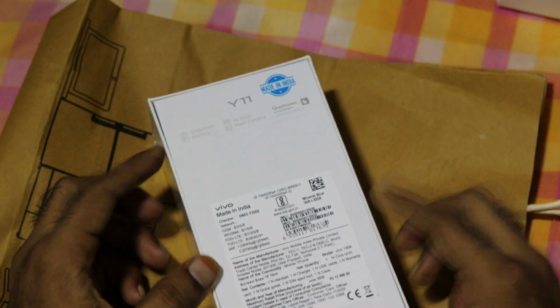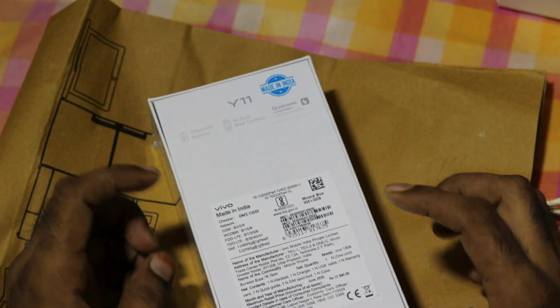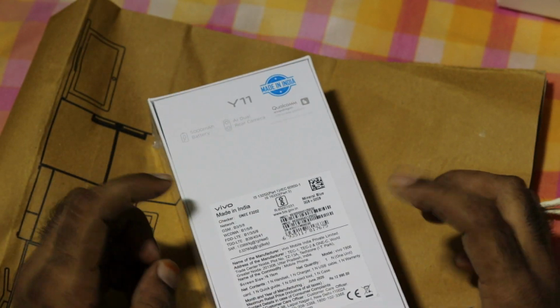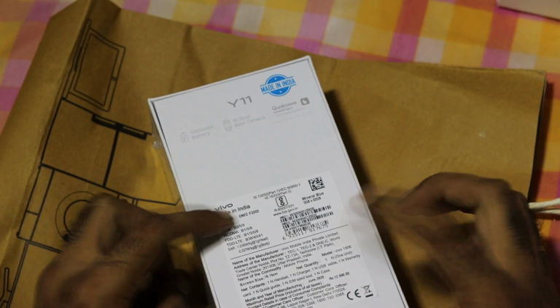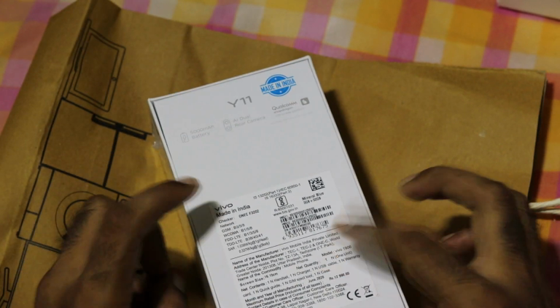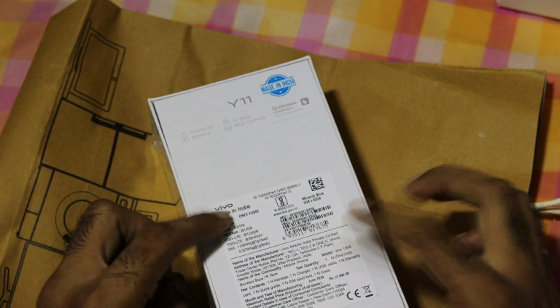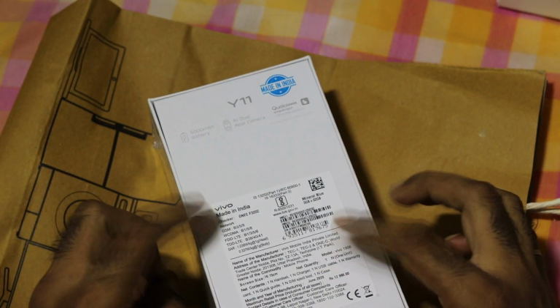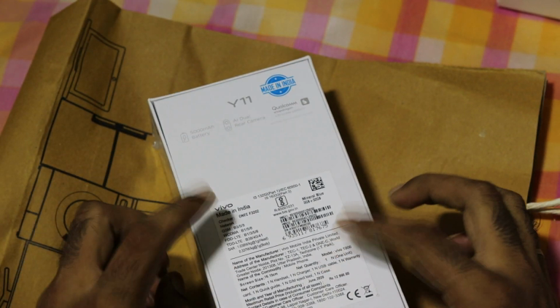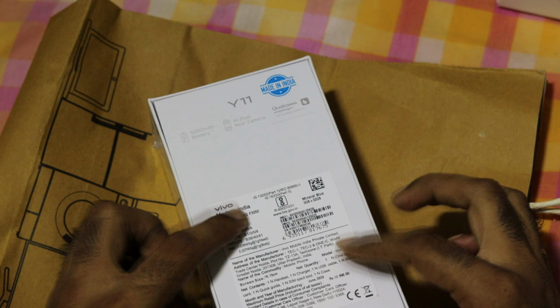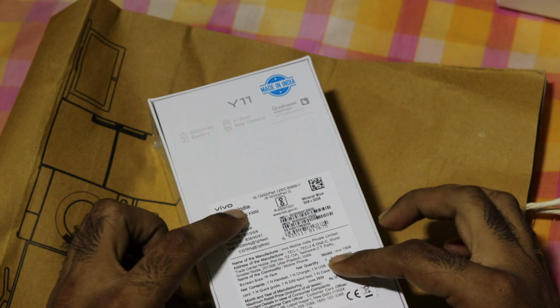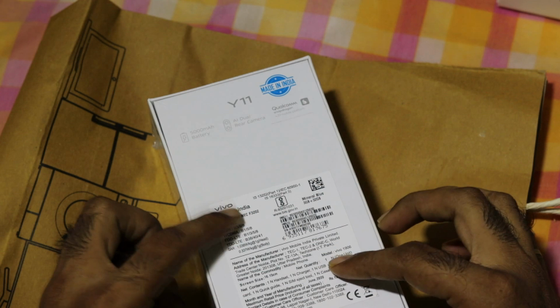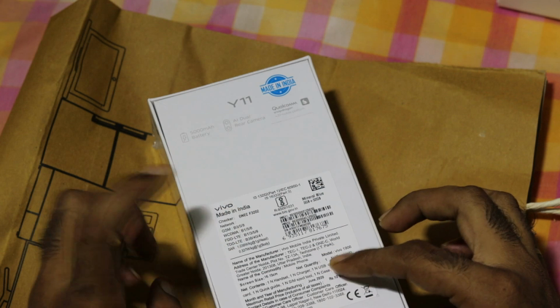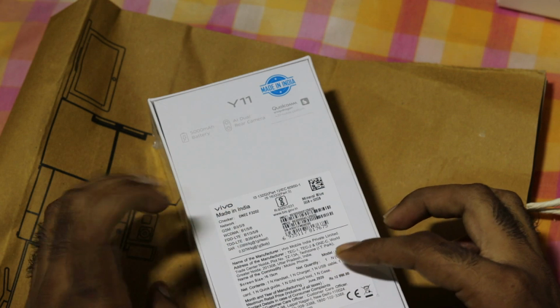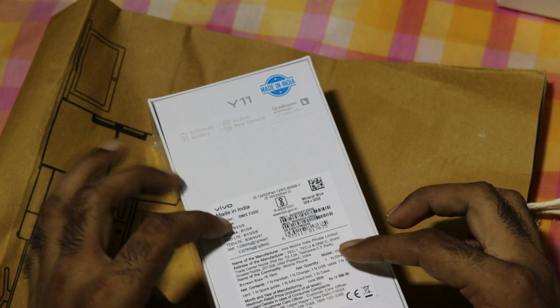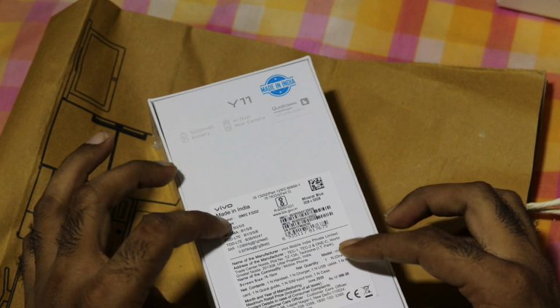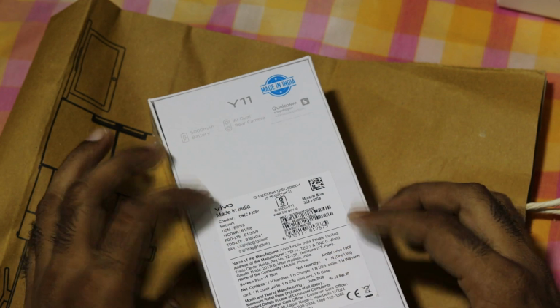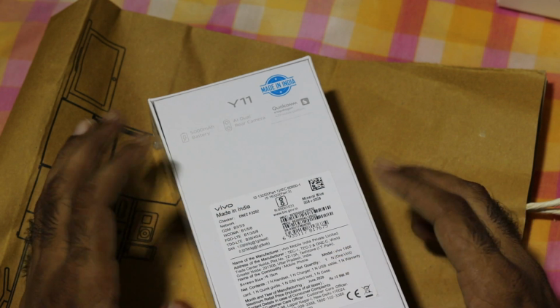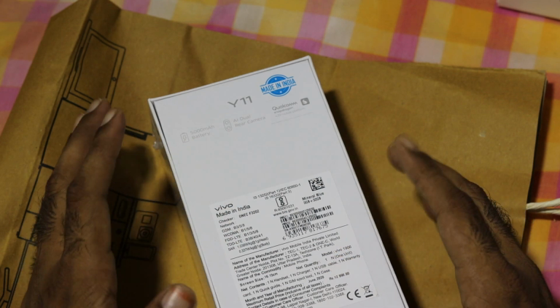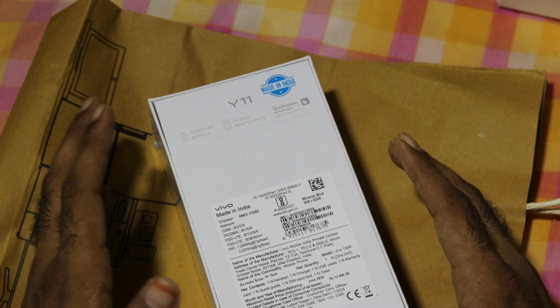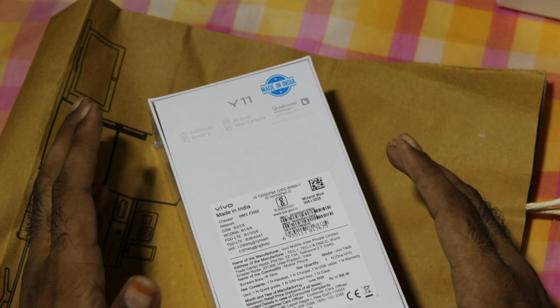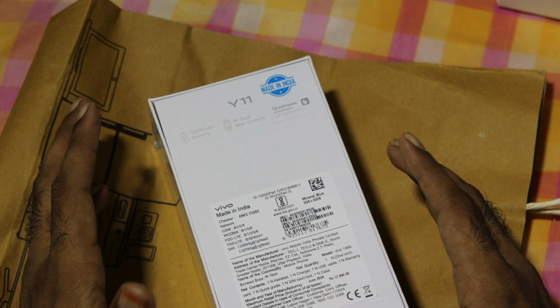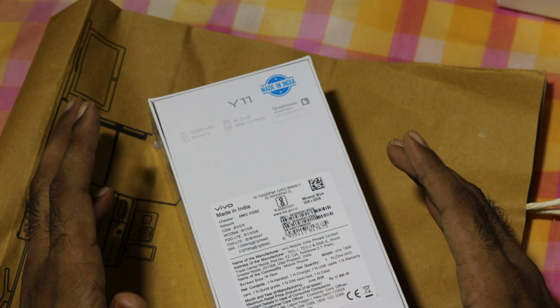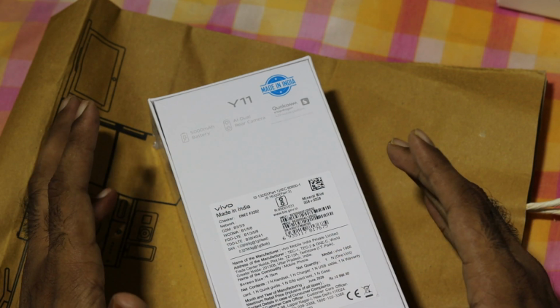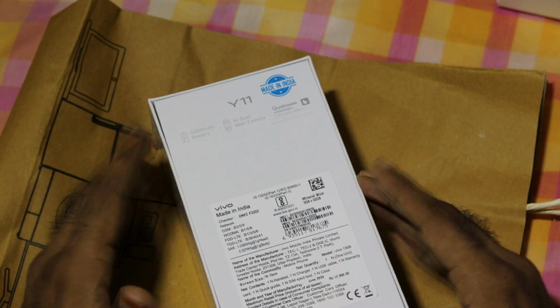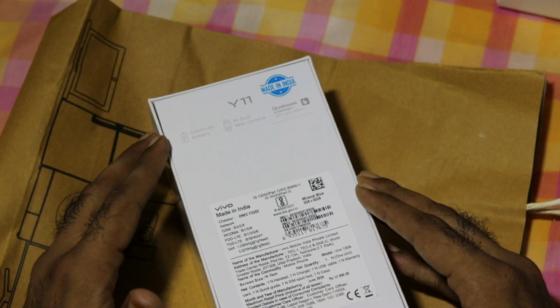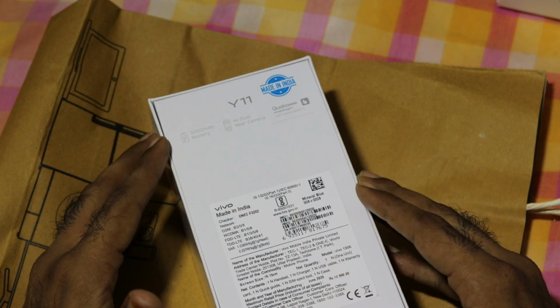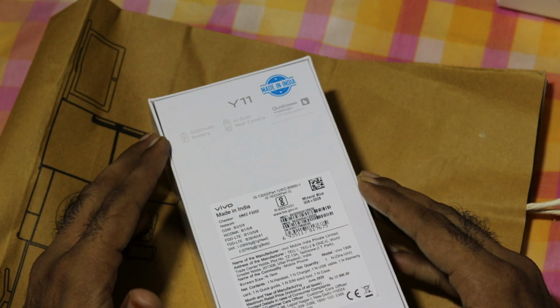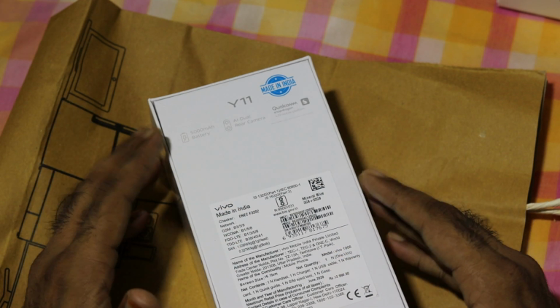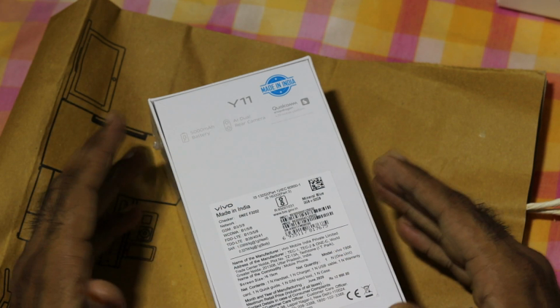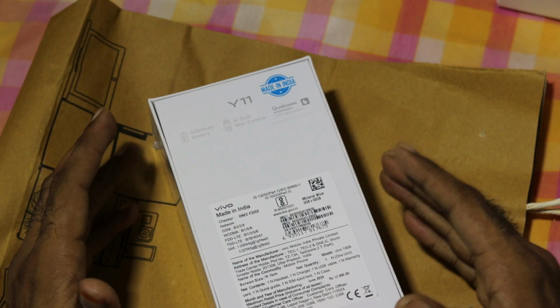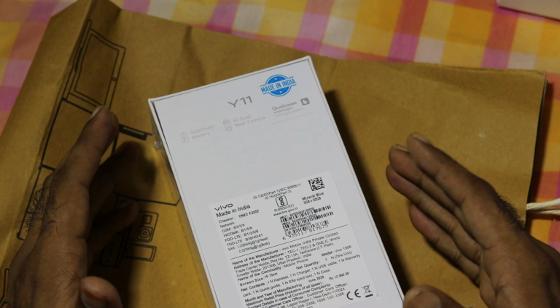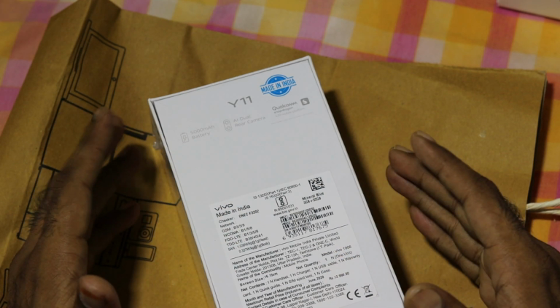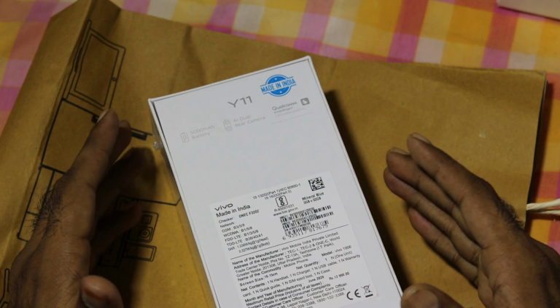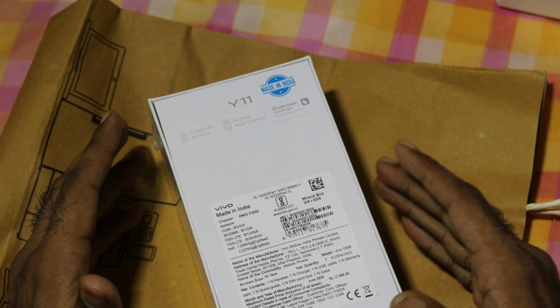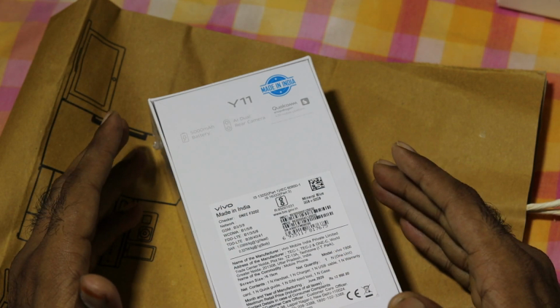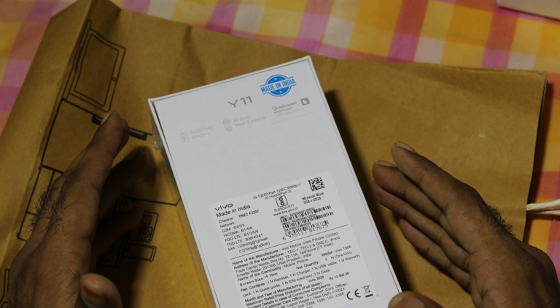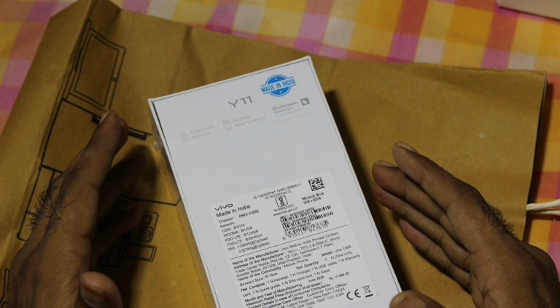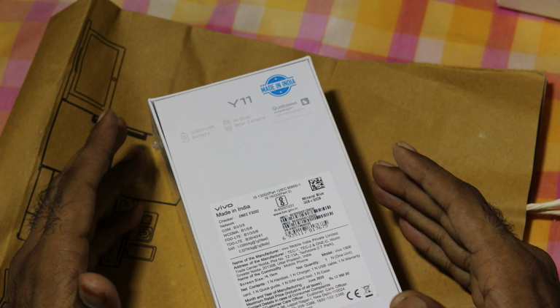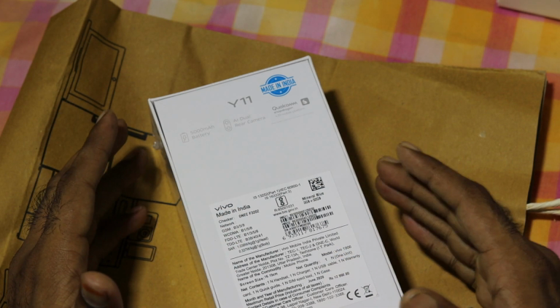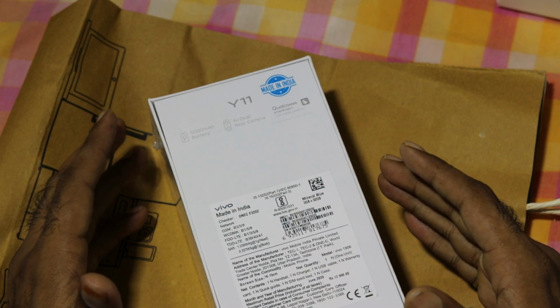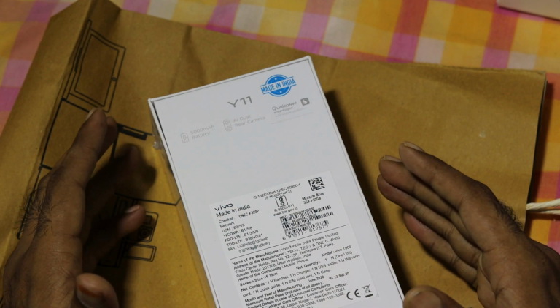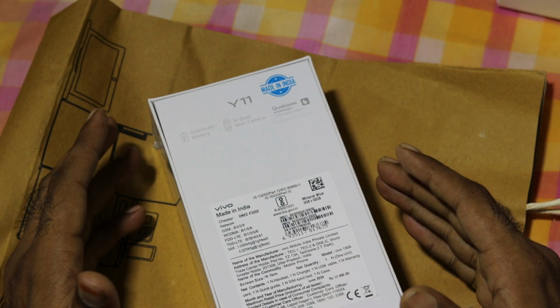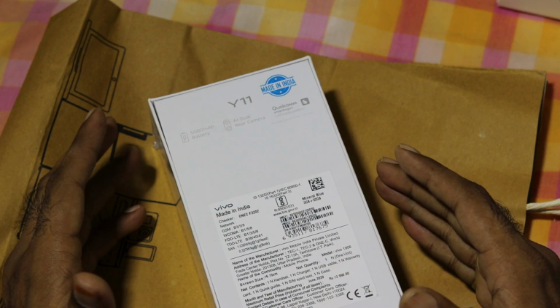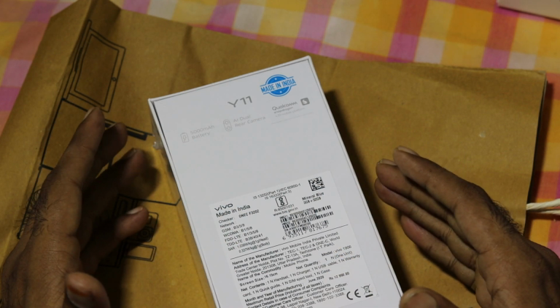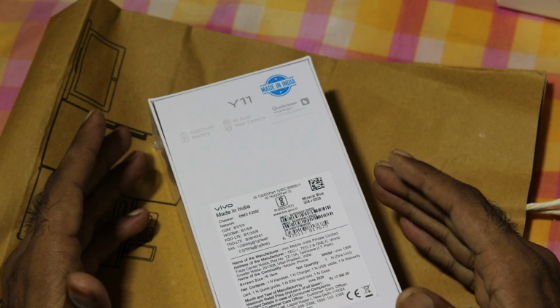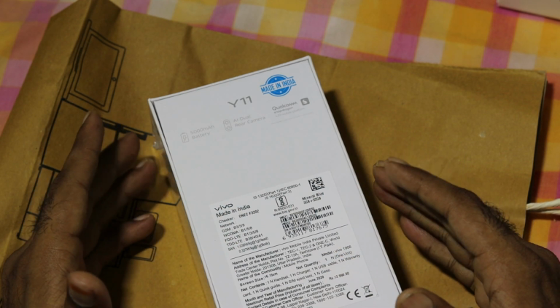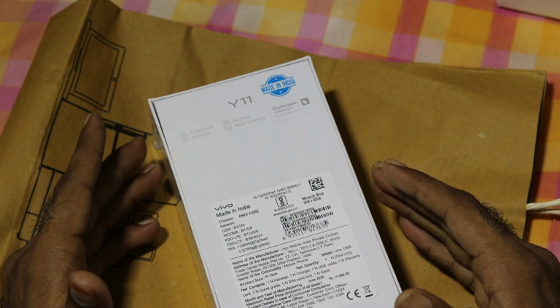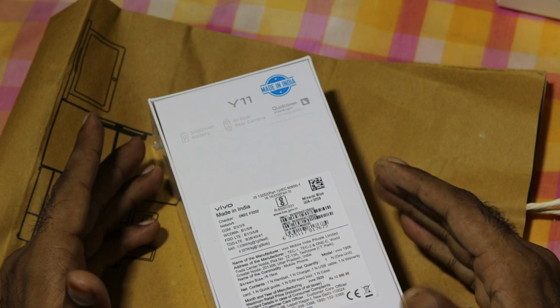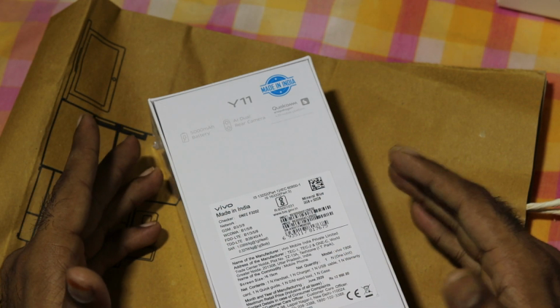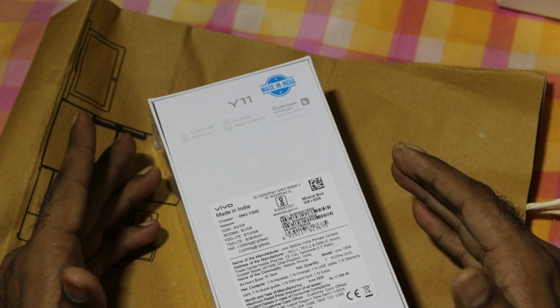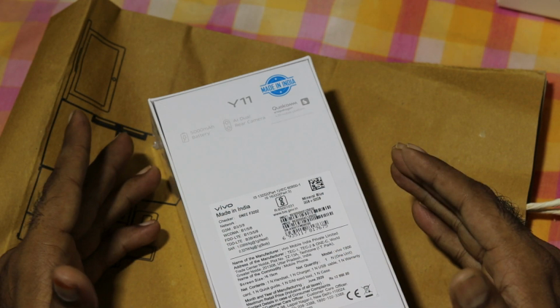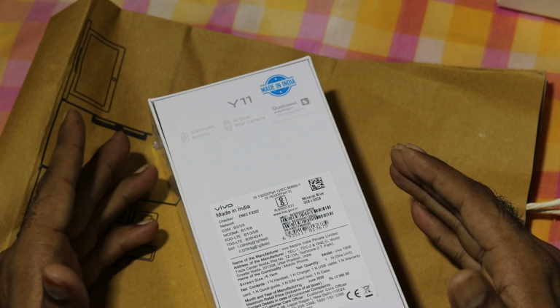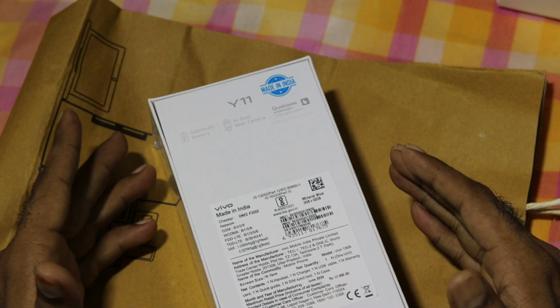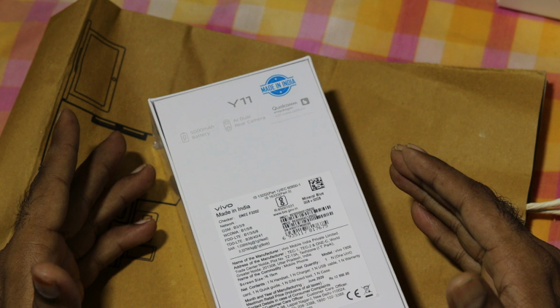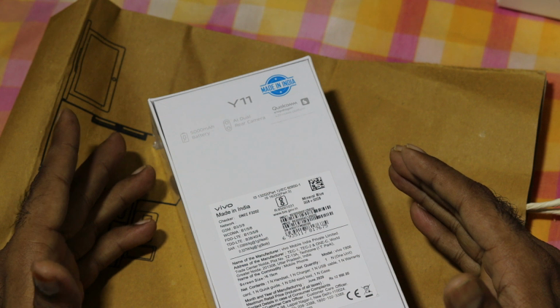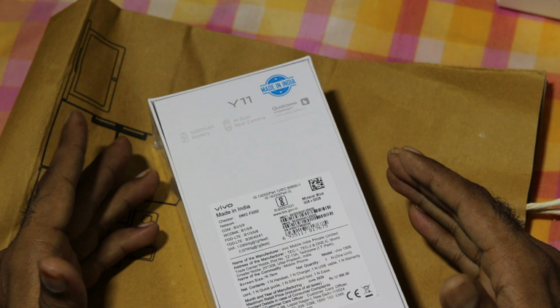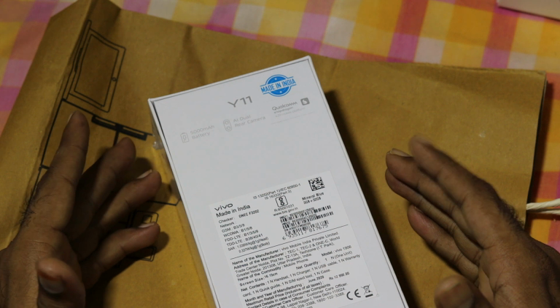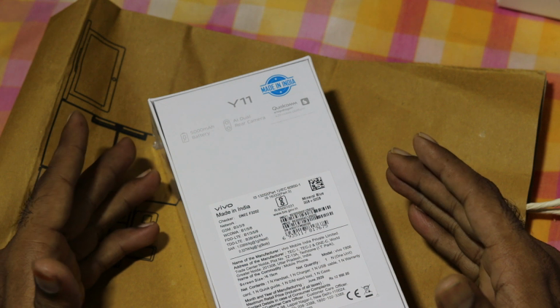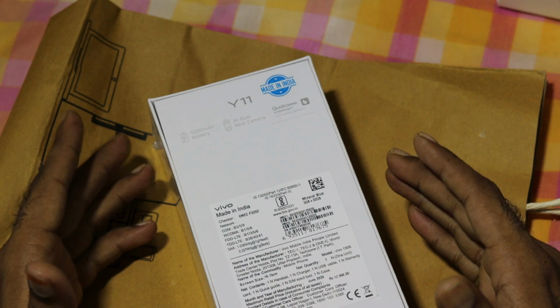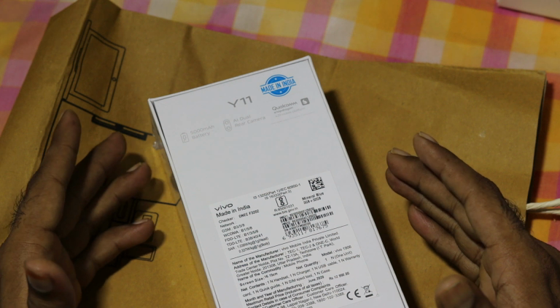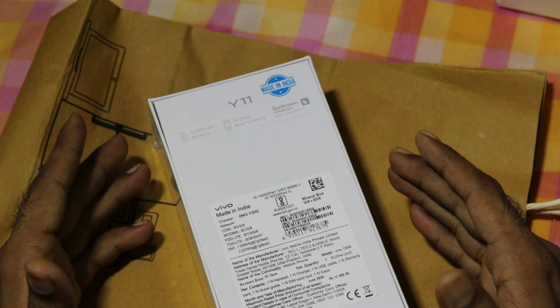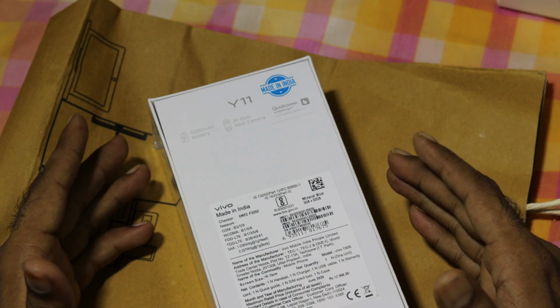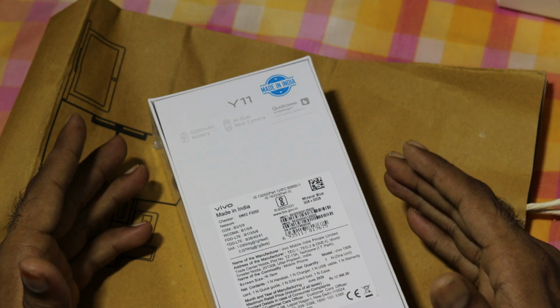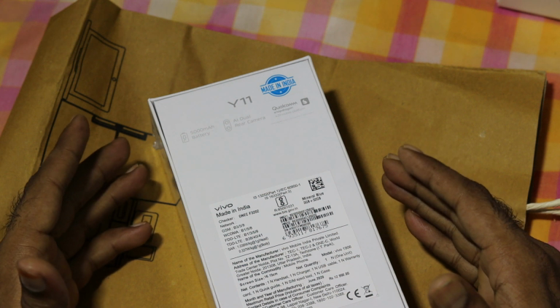It is better compared to the Realme 5i, Realme C3, and Redmi 8. So this is the 5,000mAh battery.